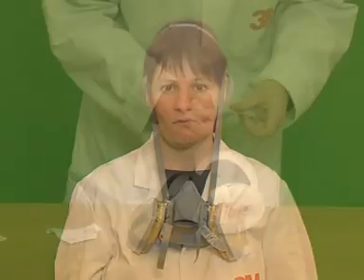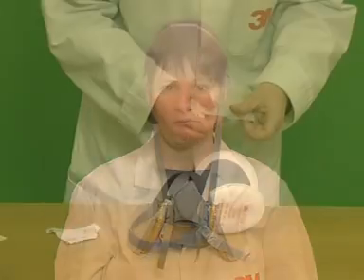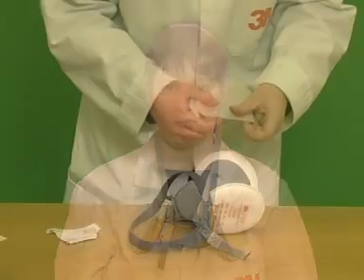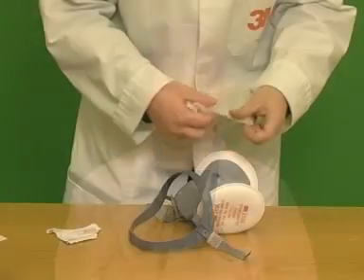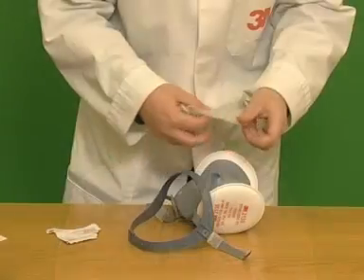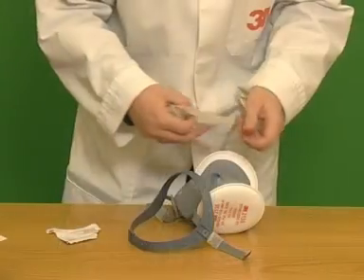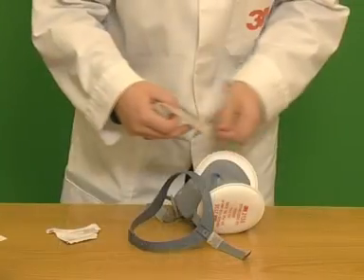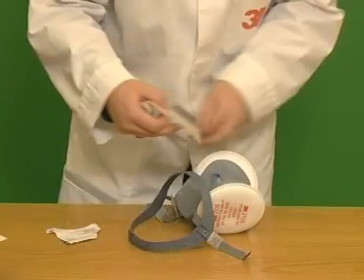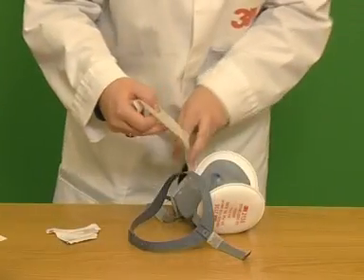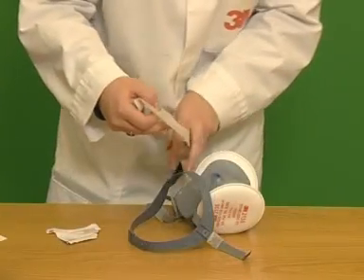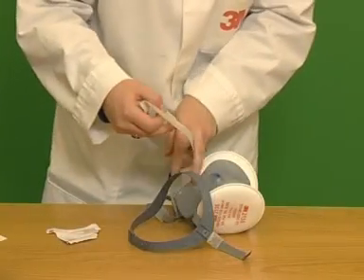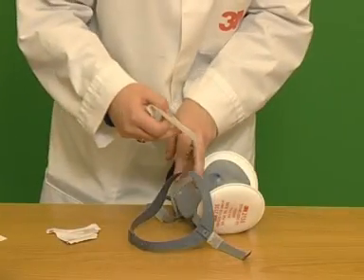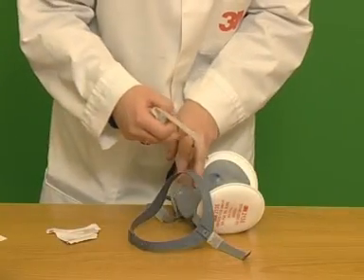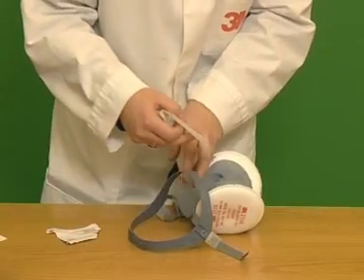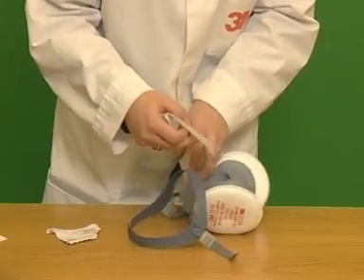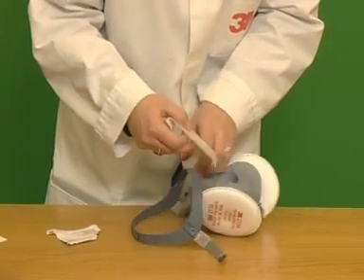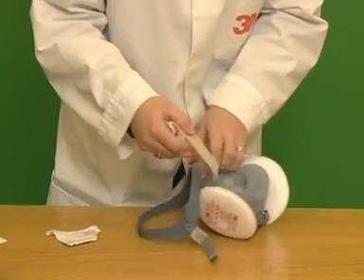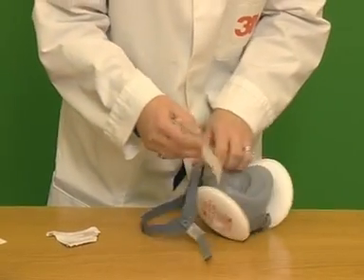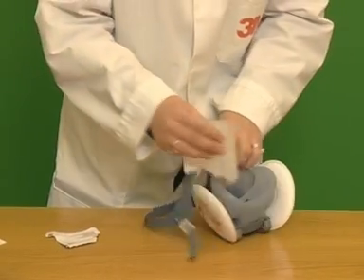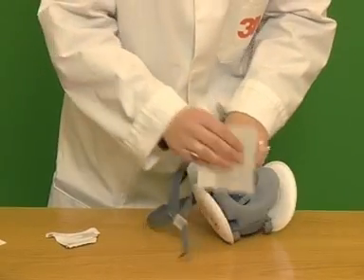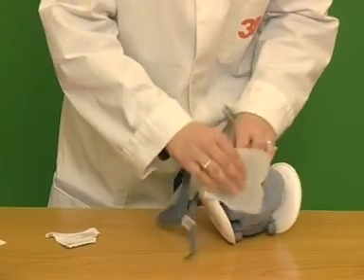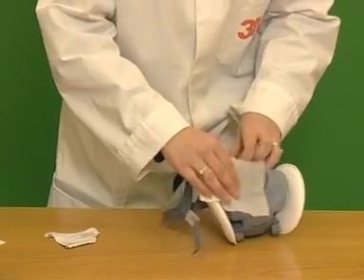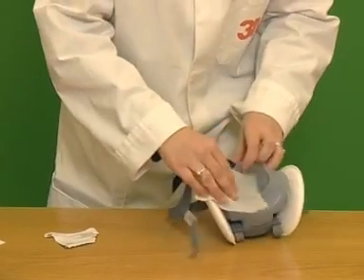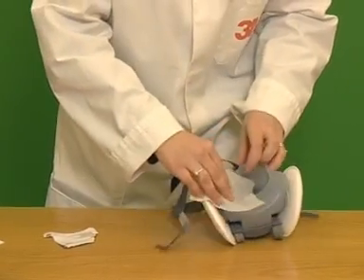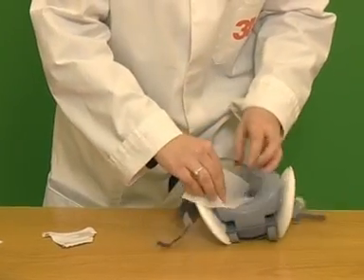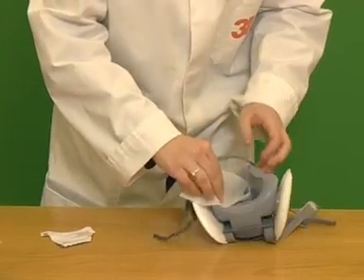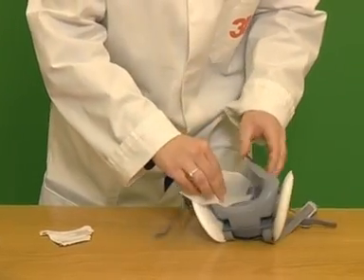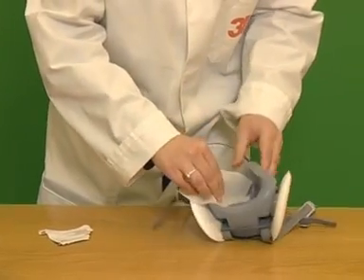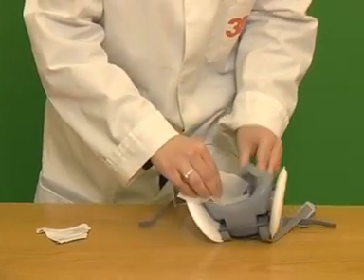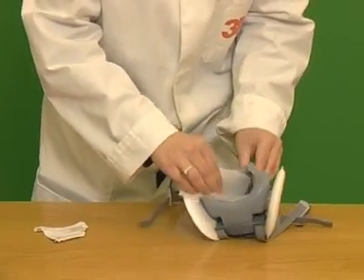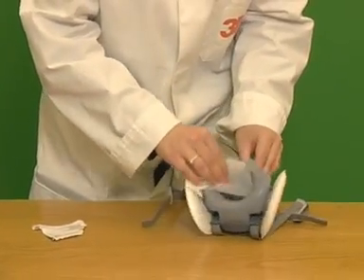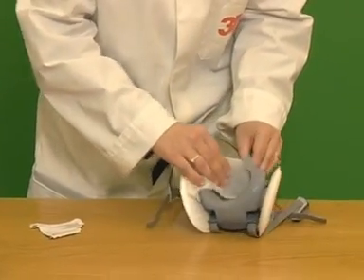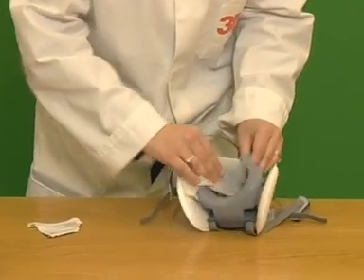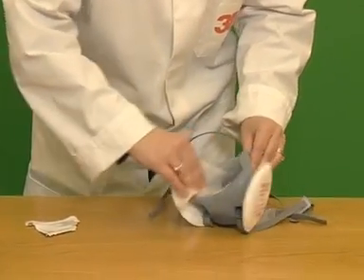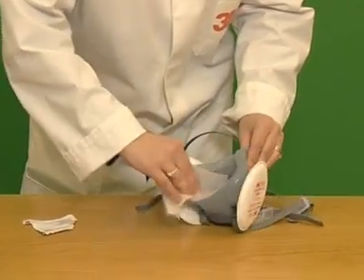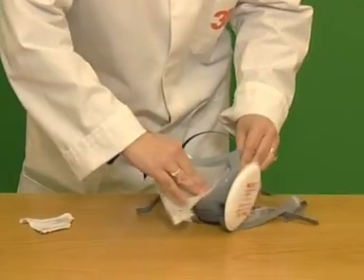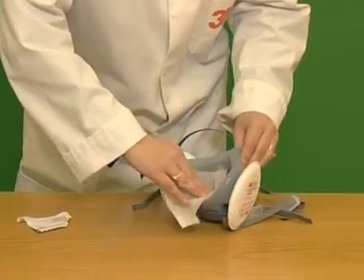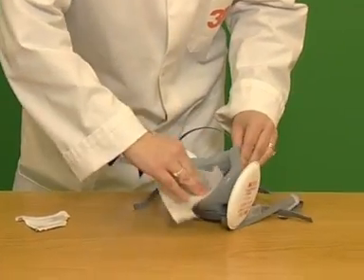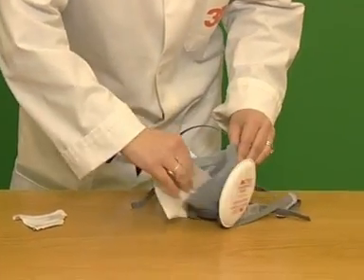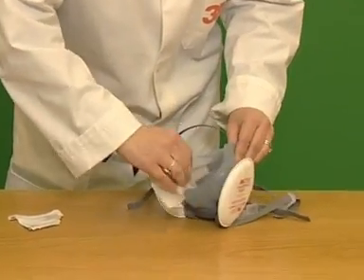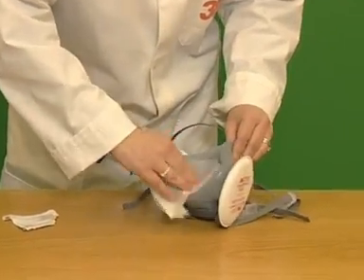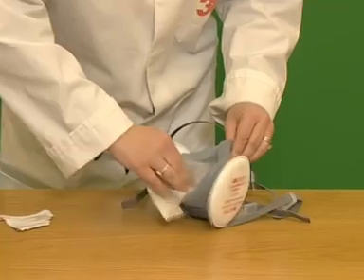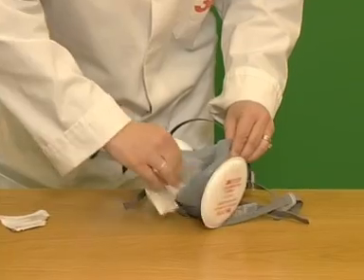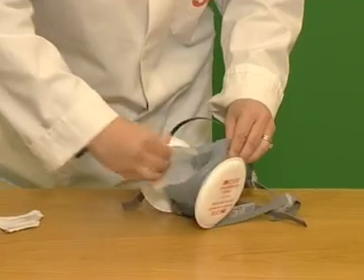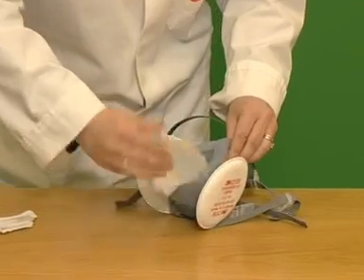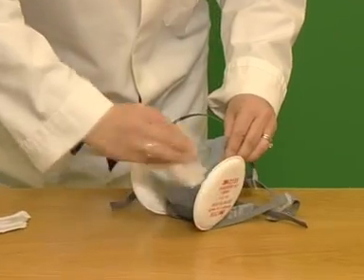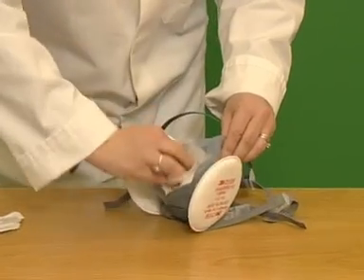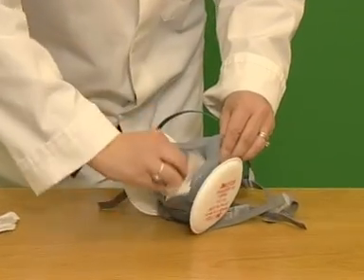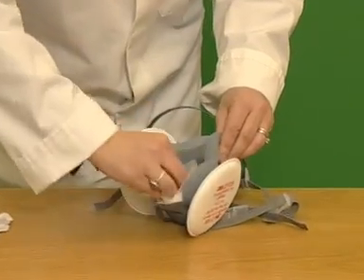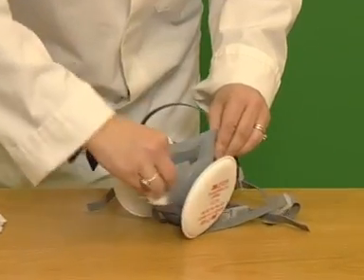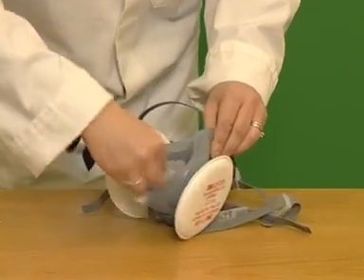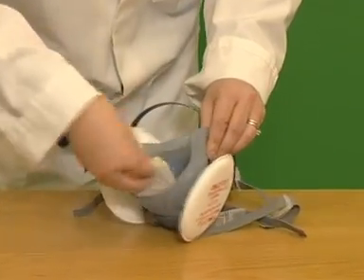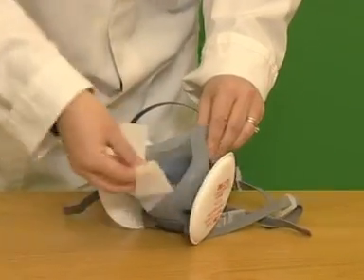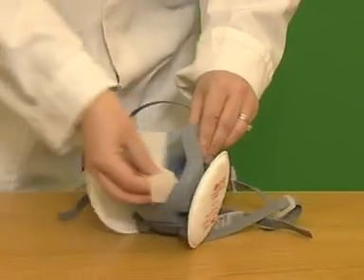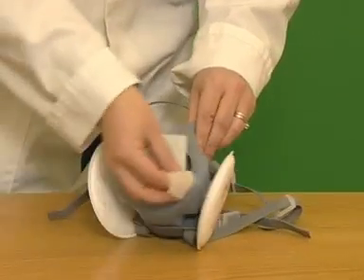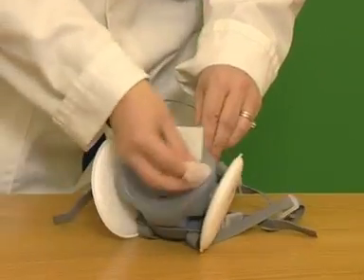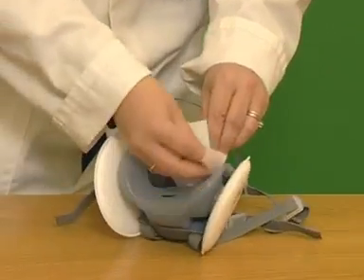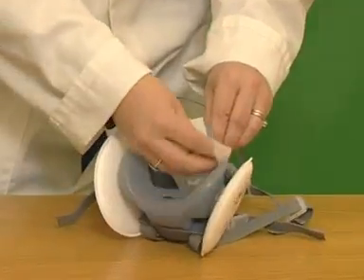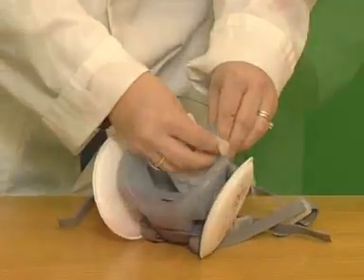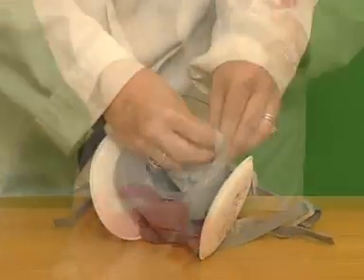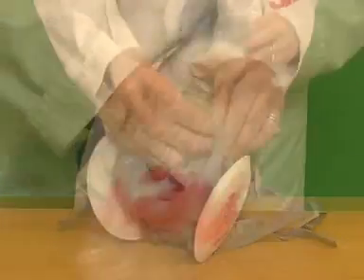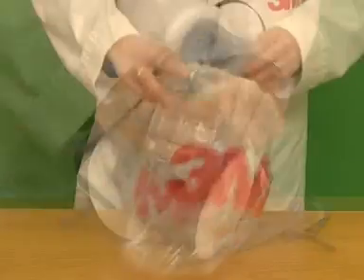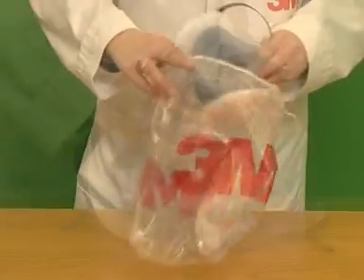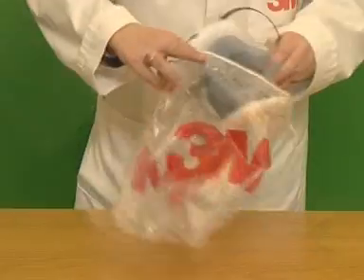After use, clean with the 3M 105 face seal cleaner and place in its bag.